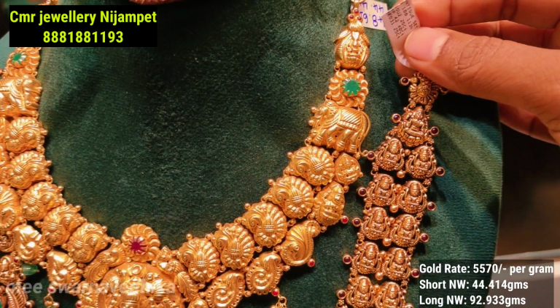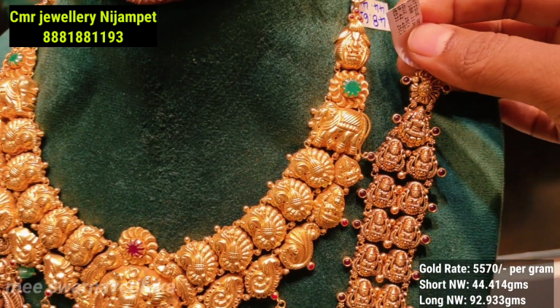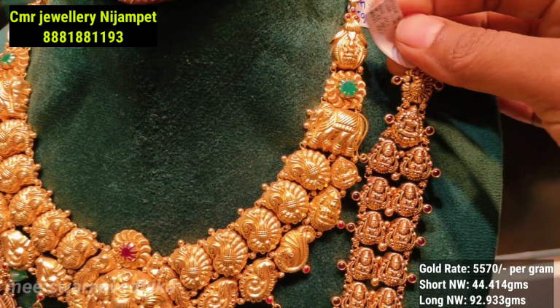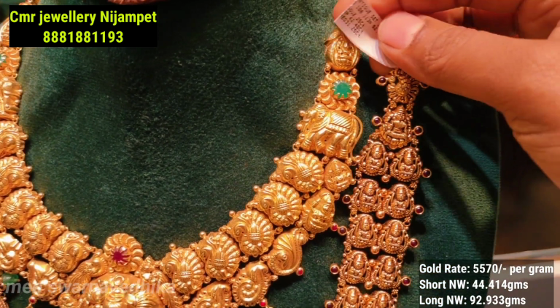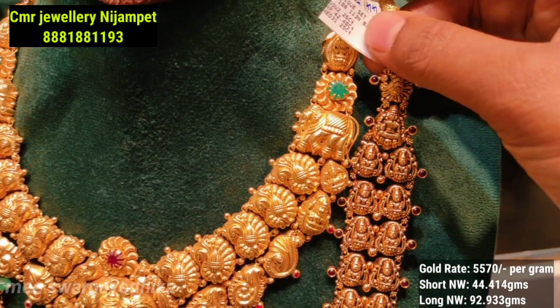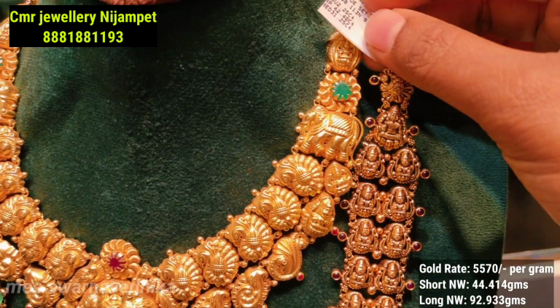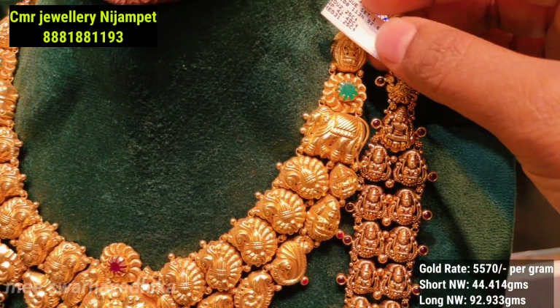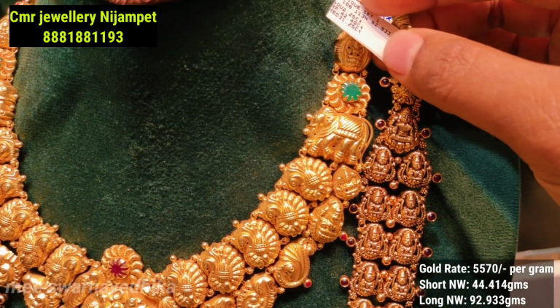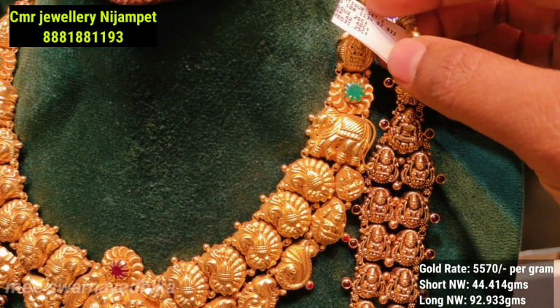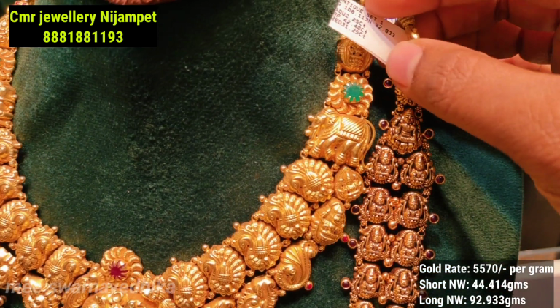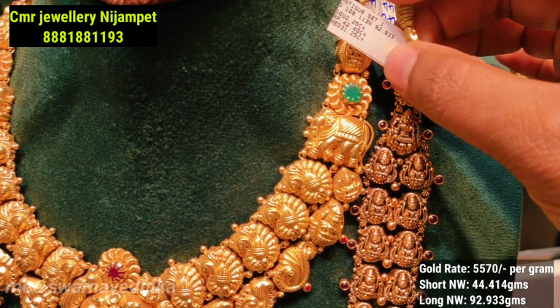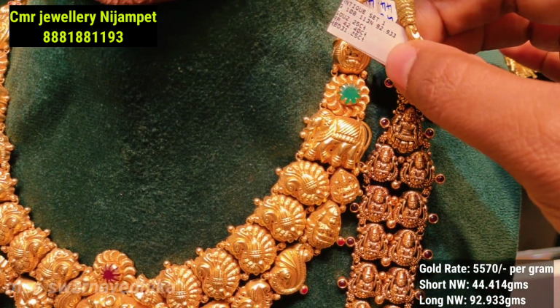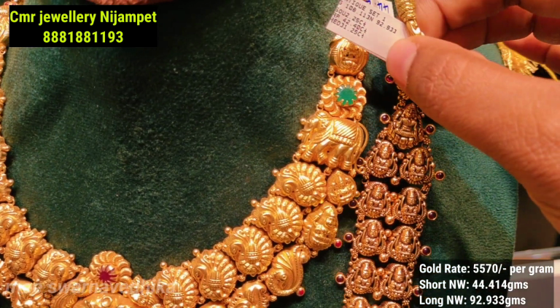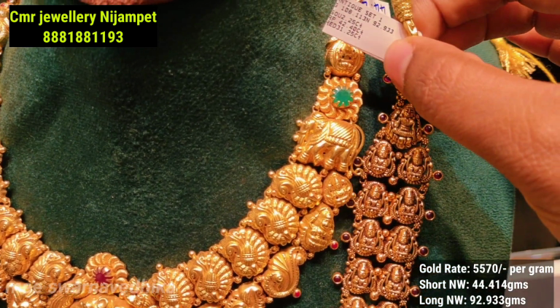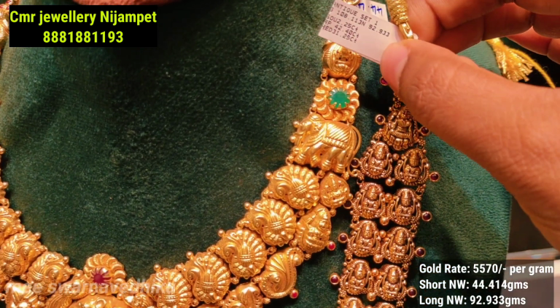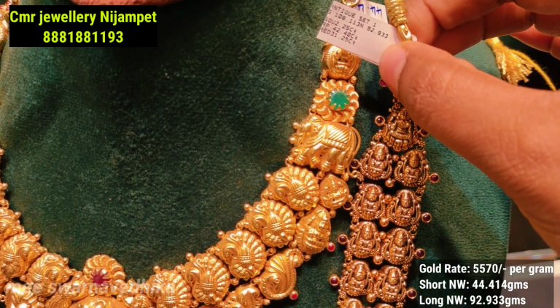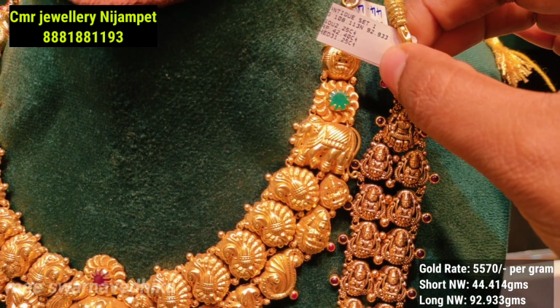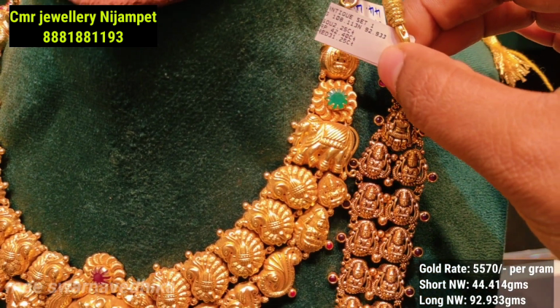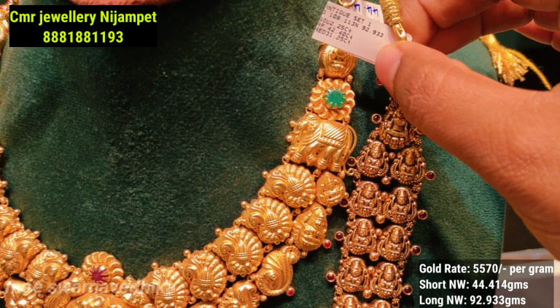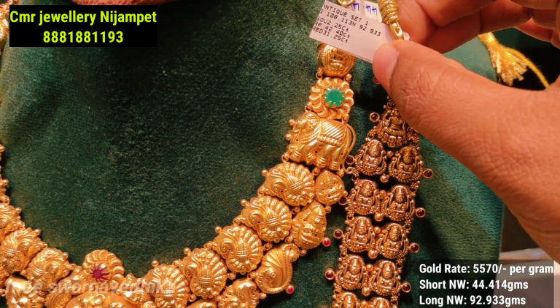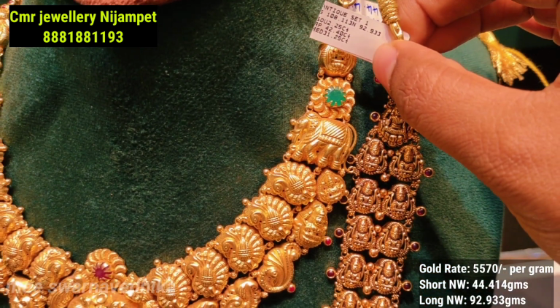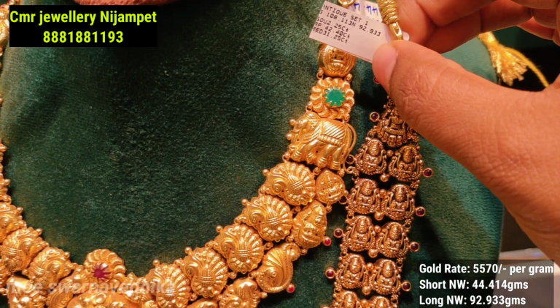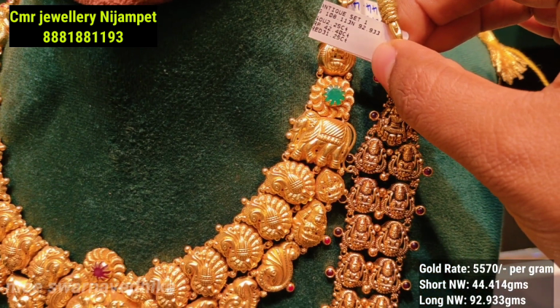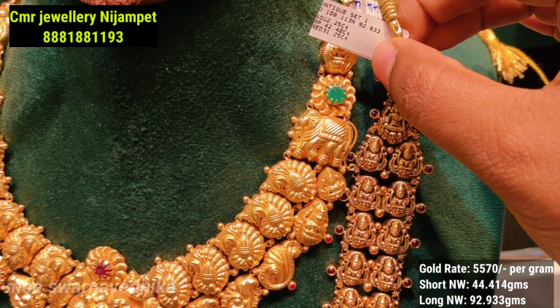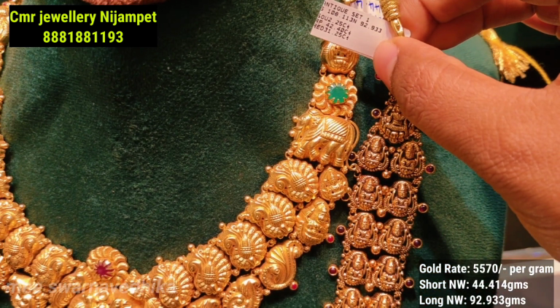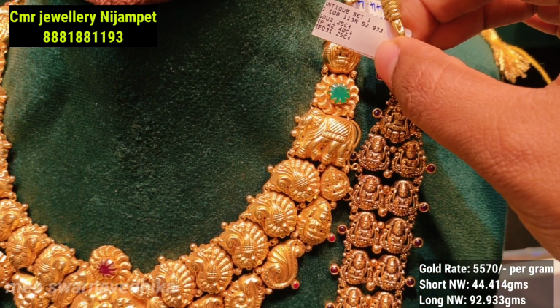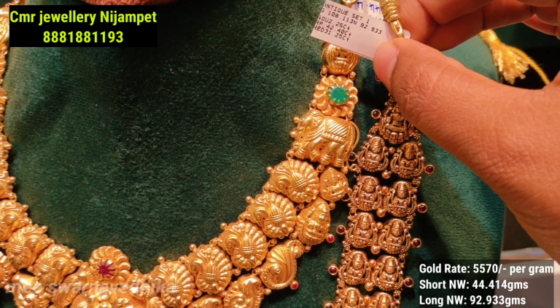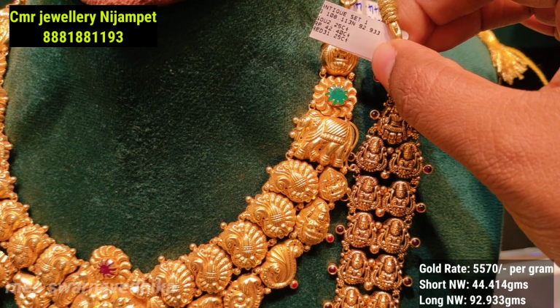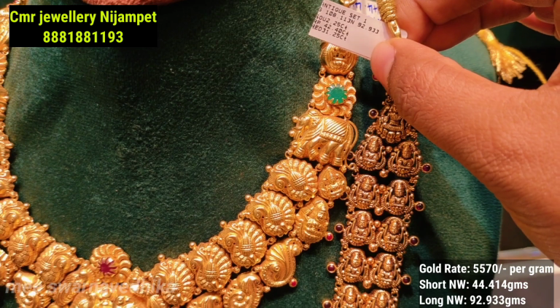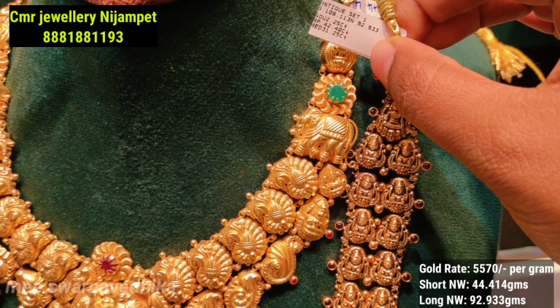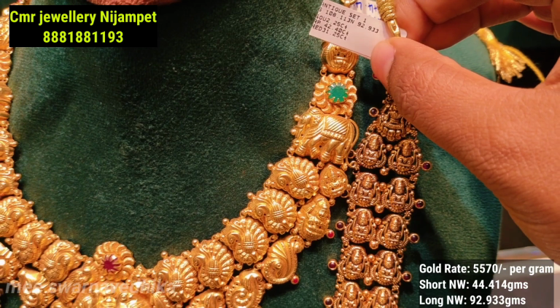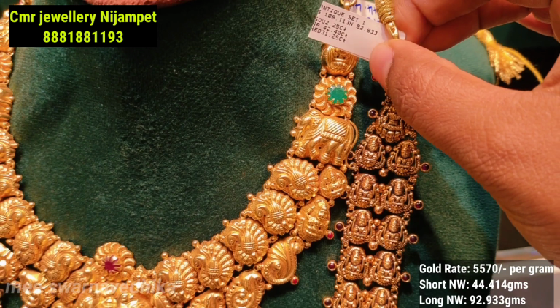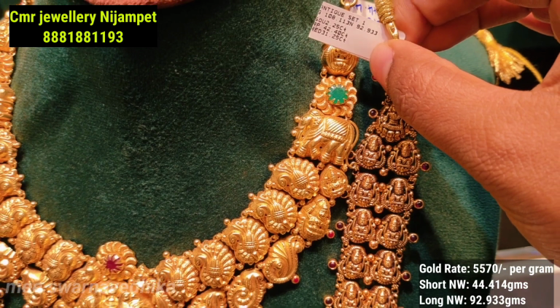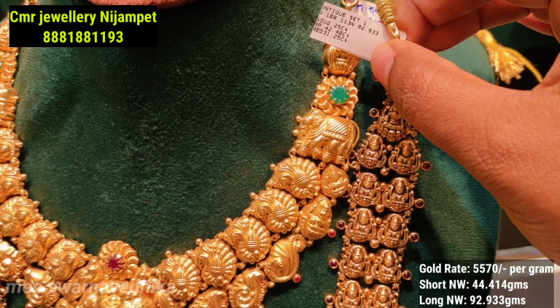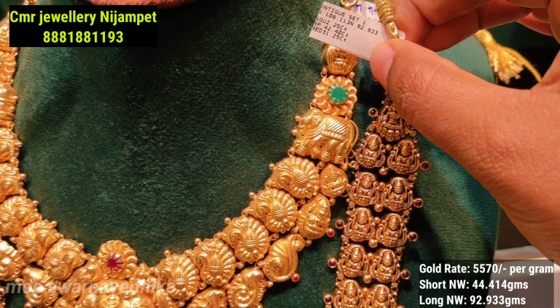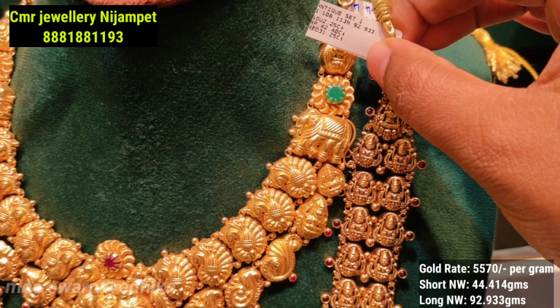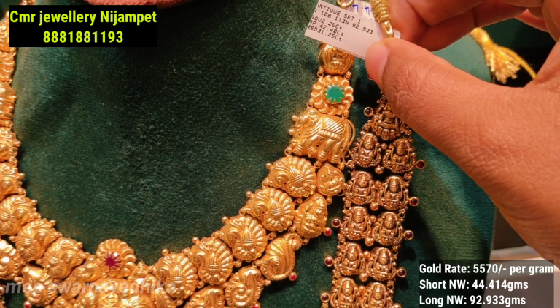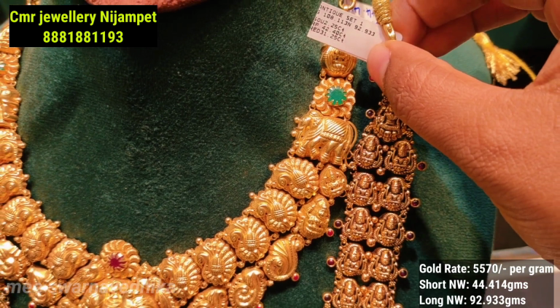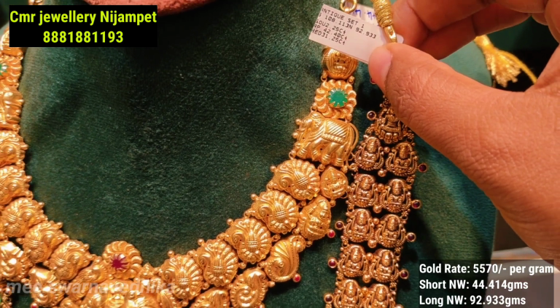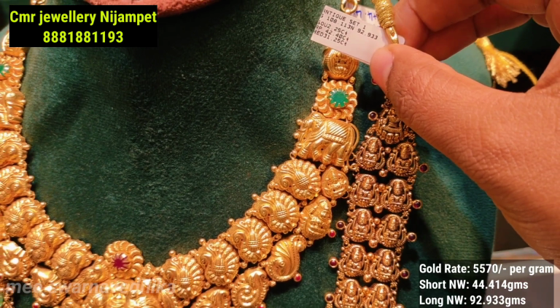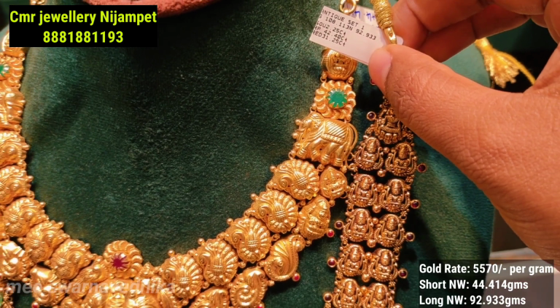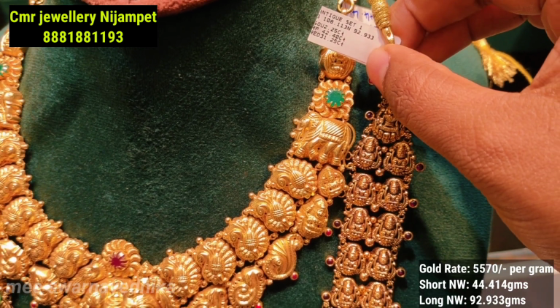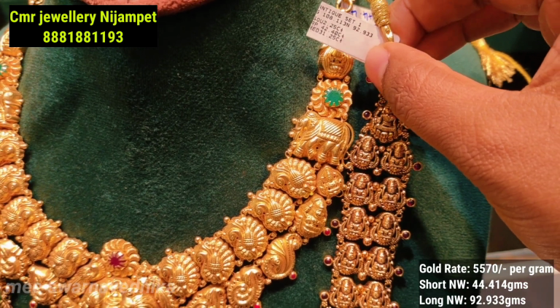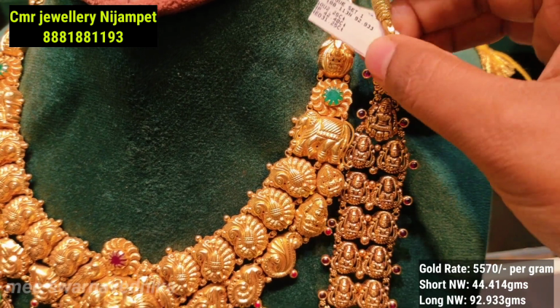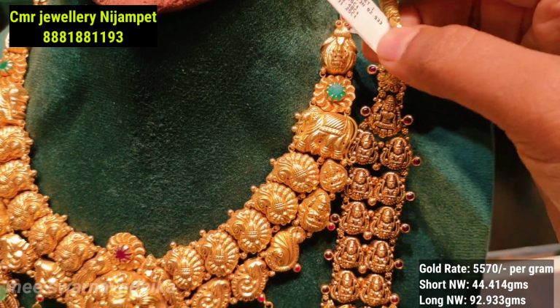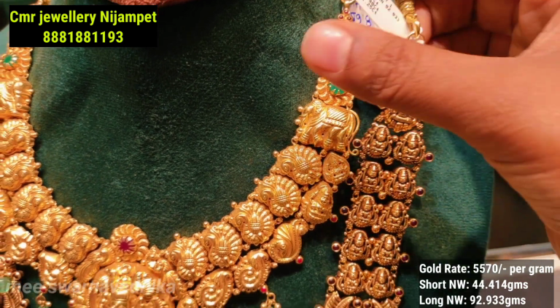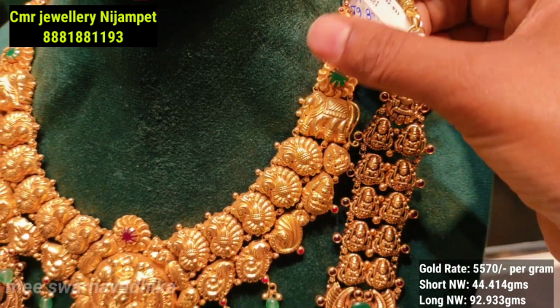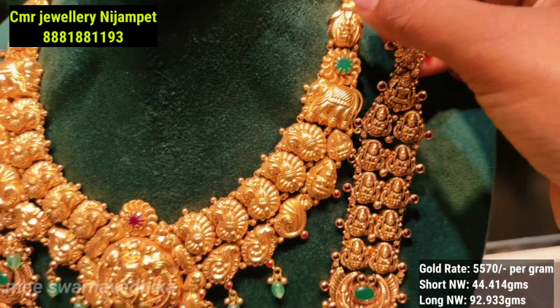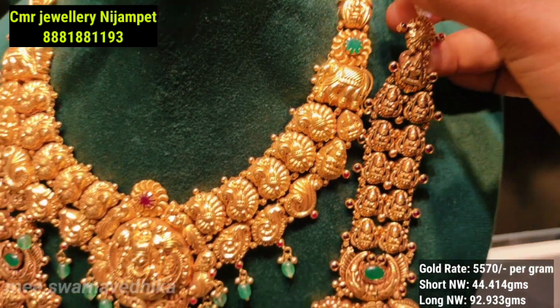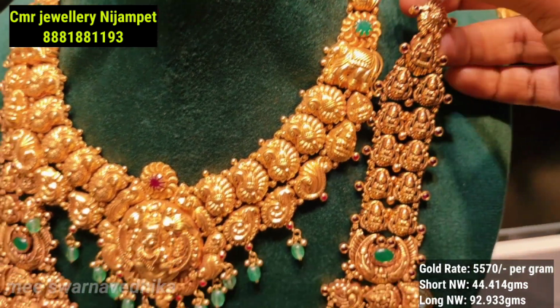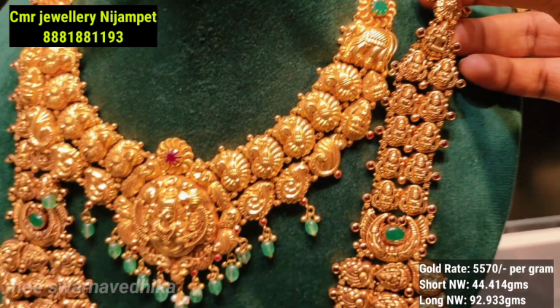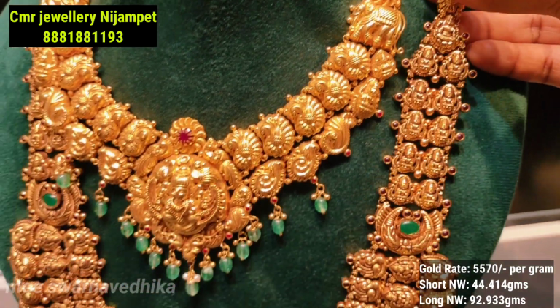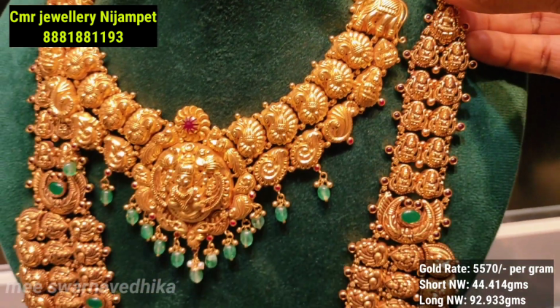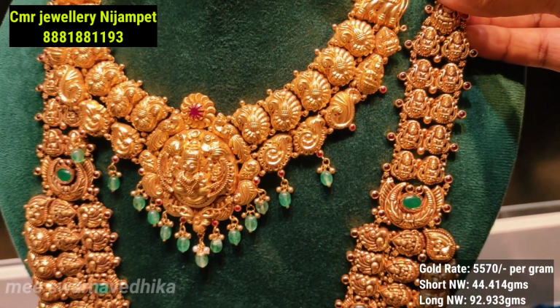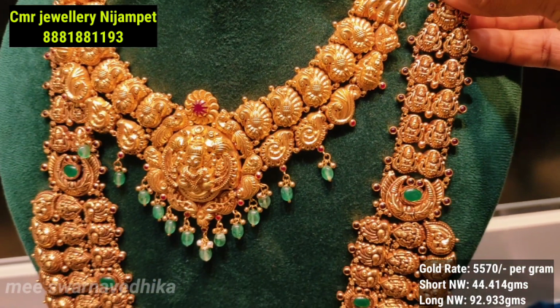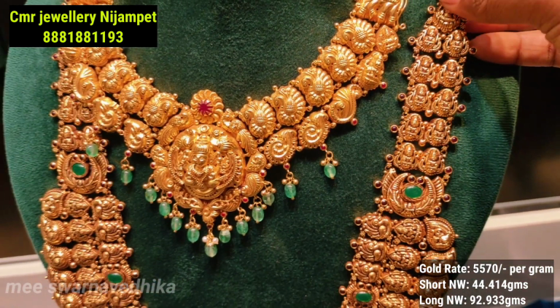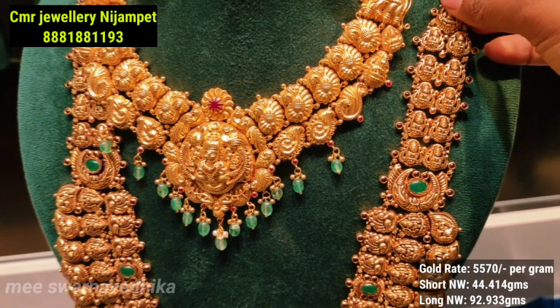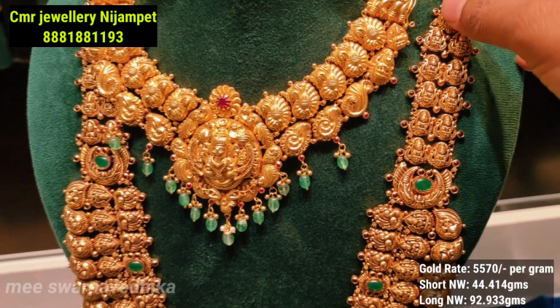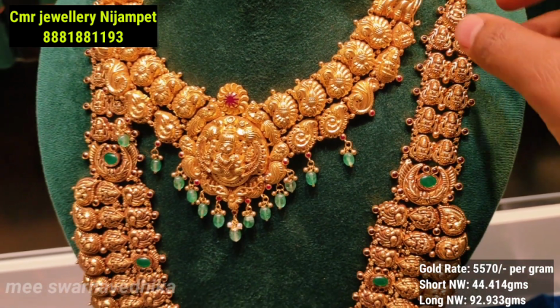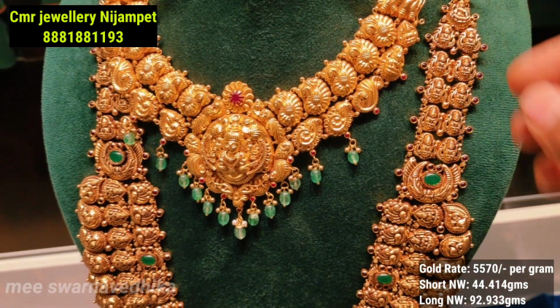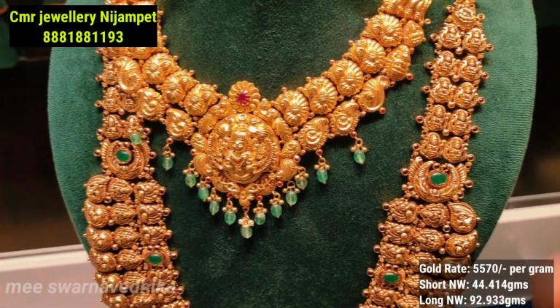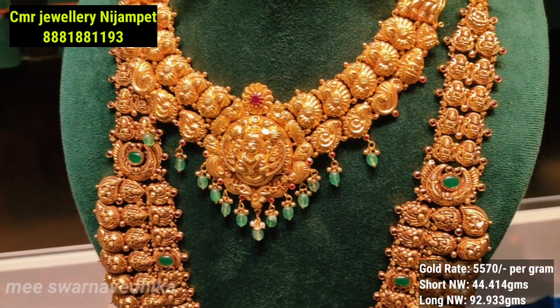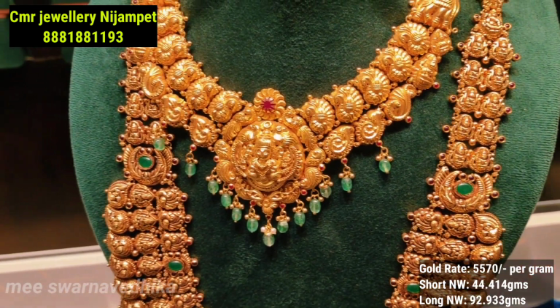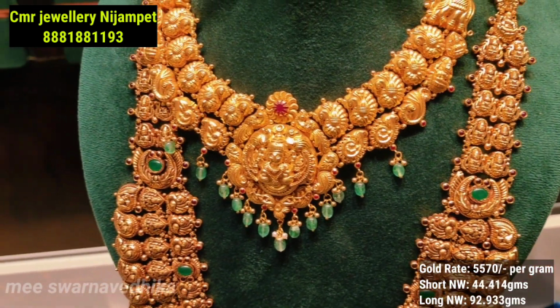So this is the net weight — this piece comes in at 92.933 grams.